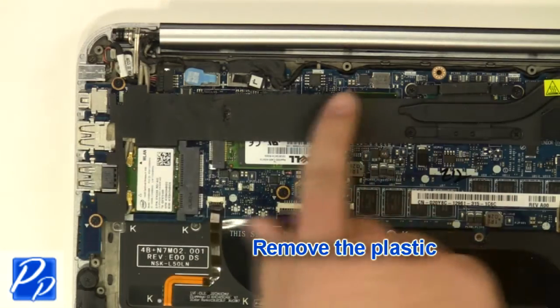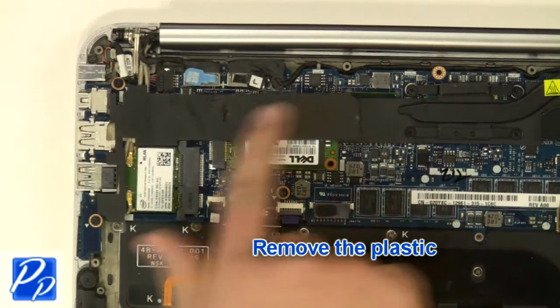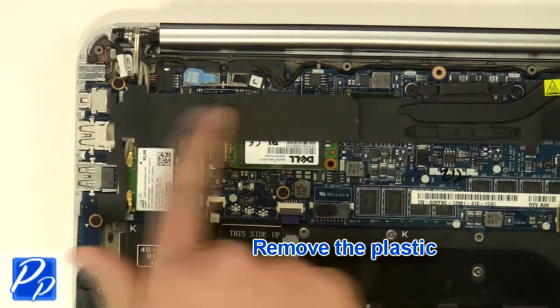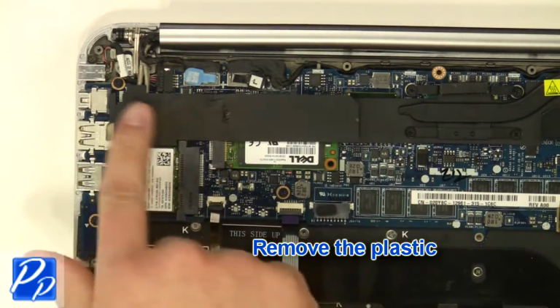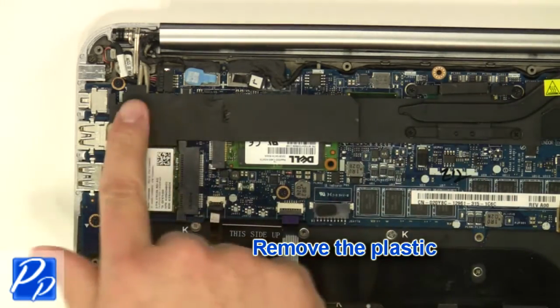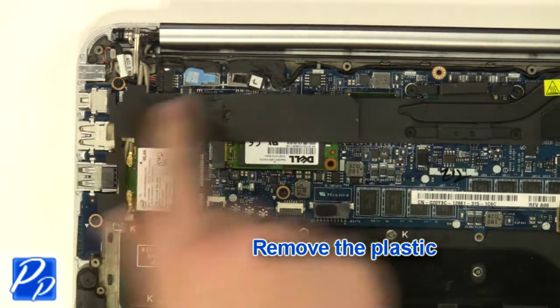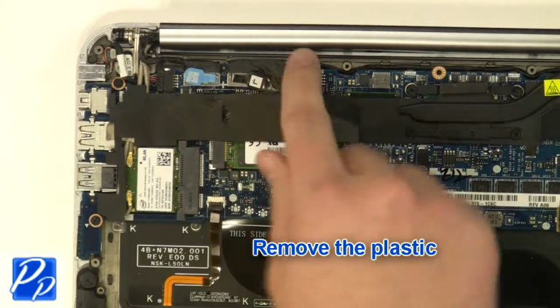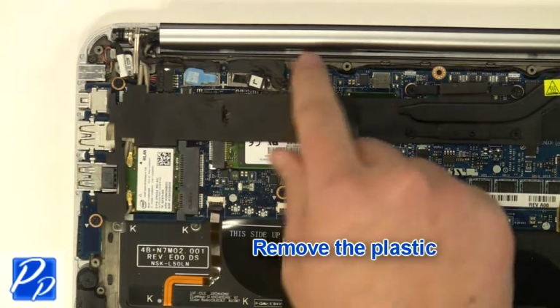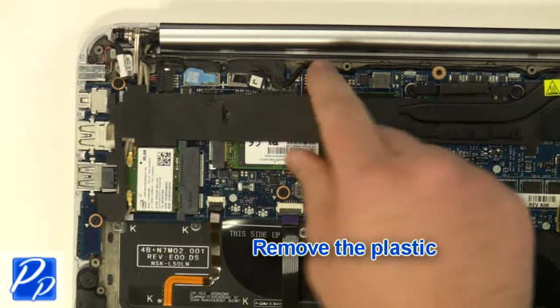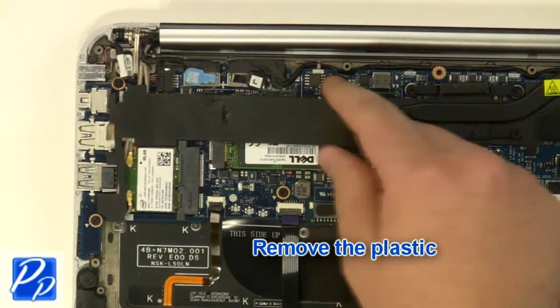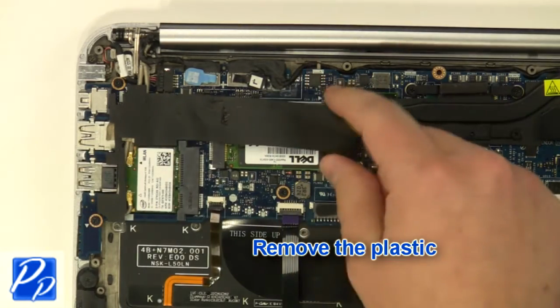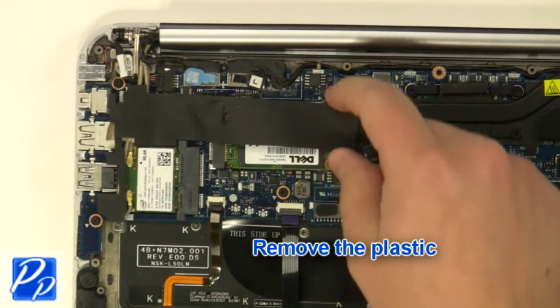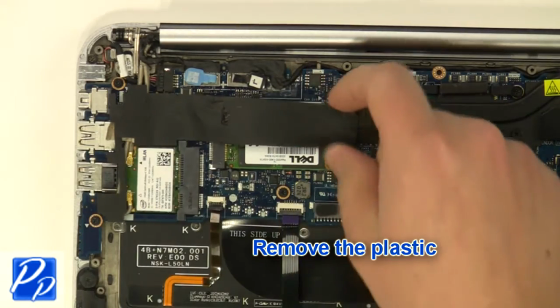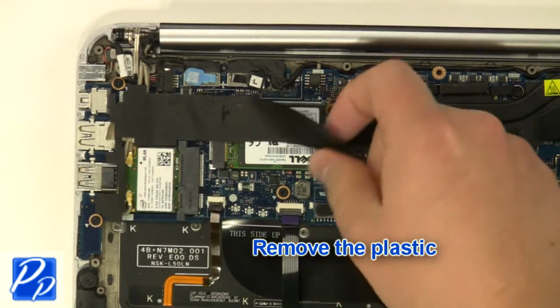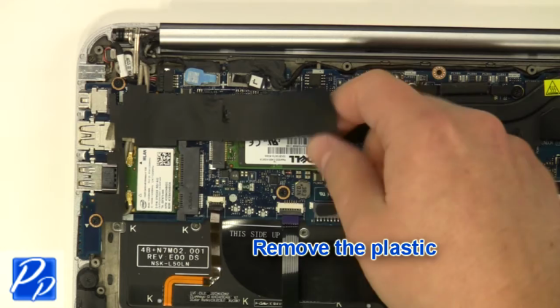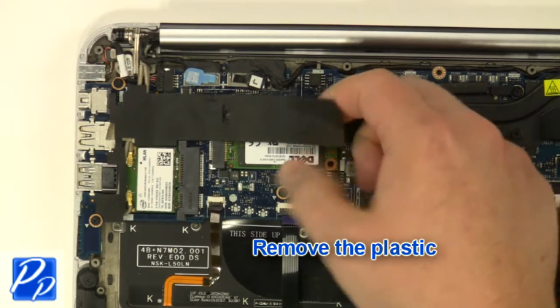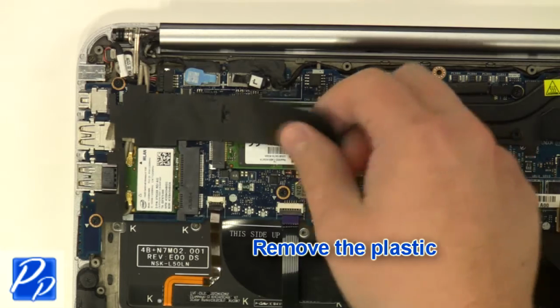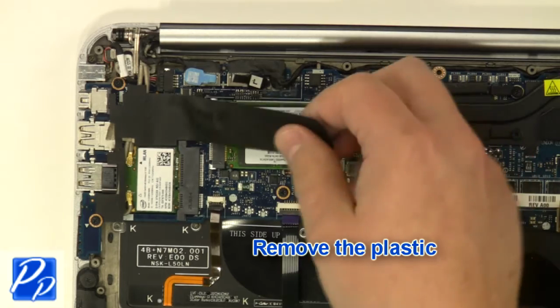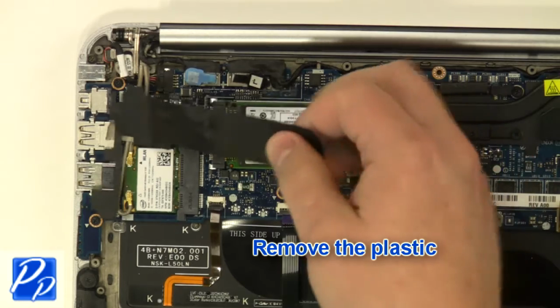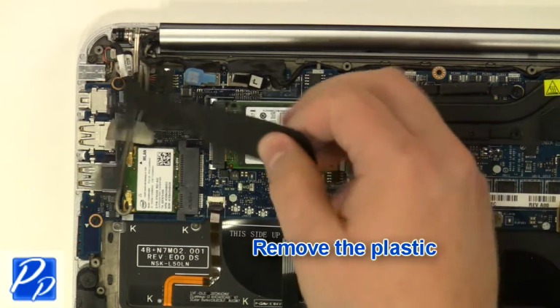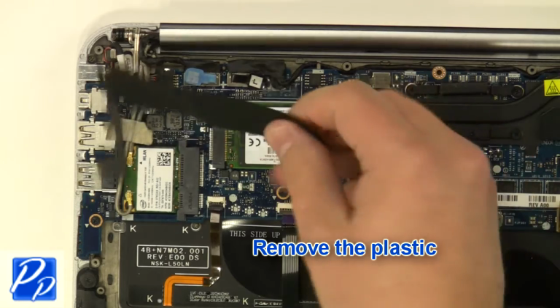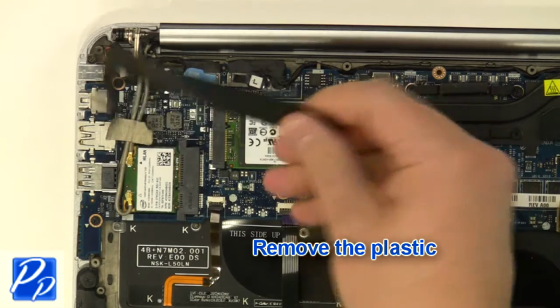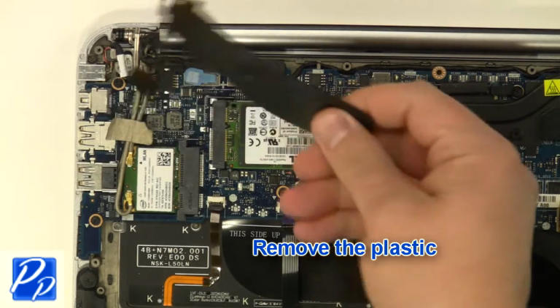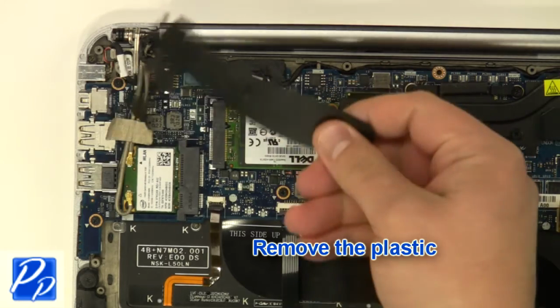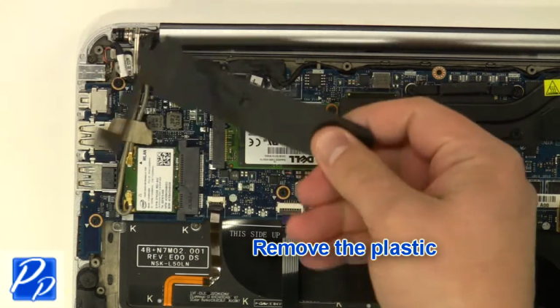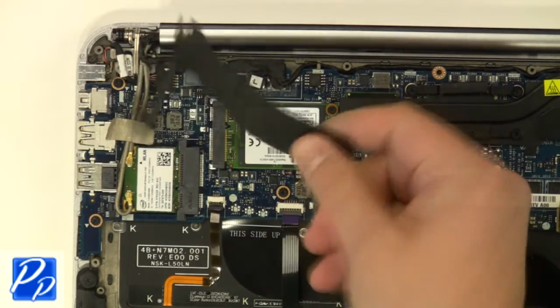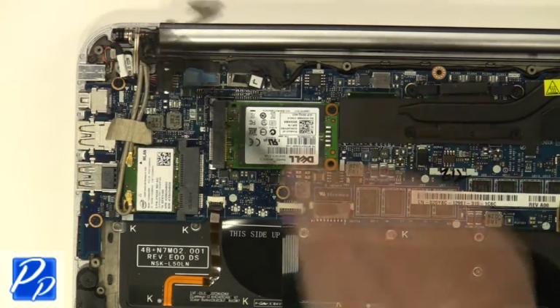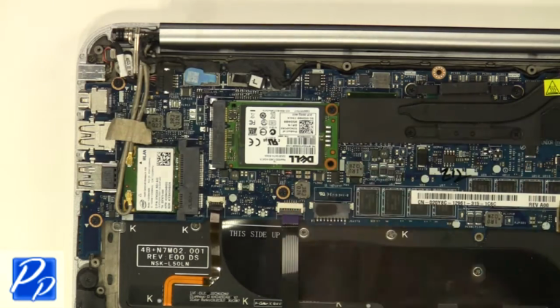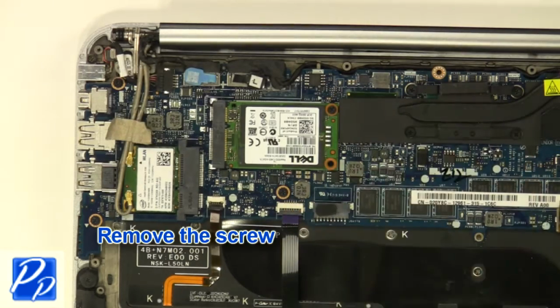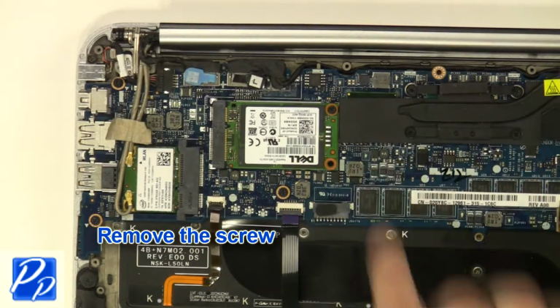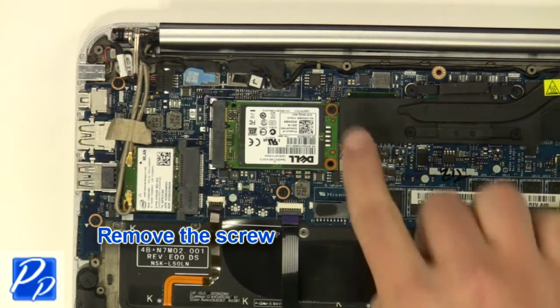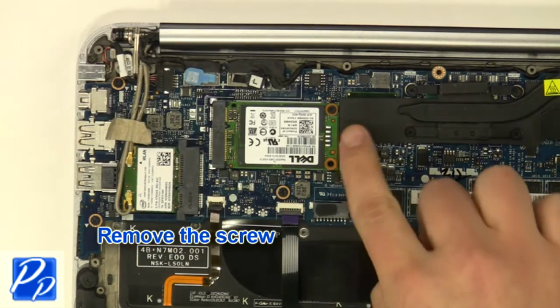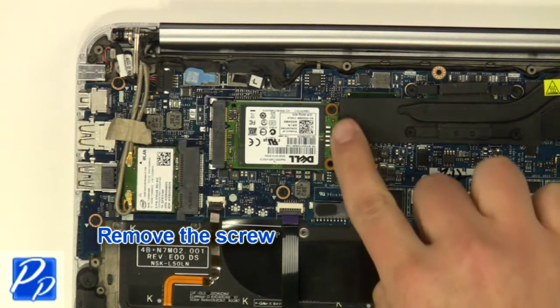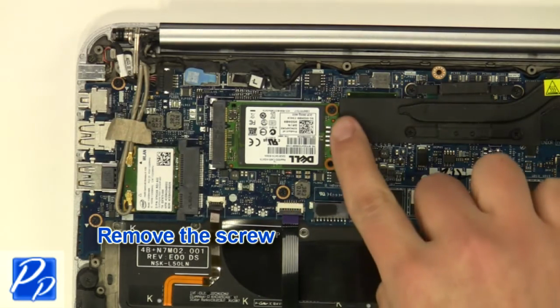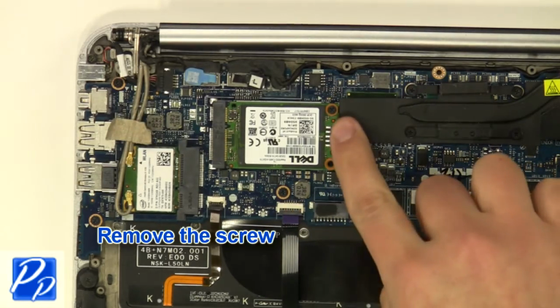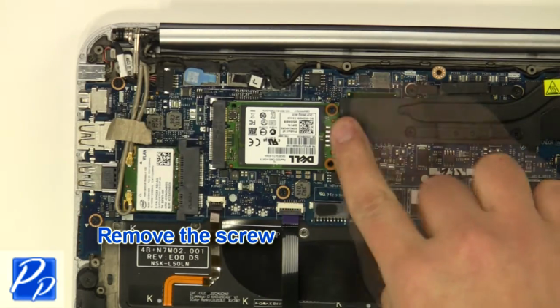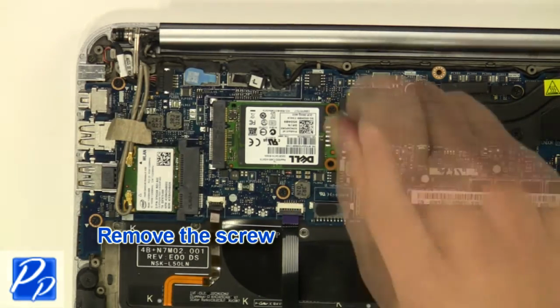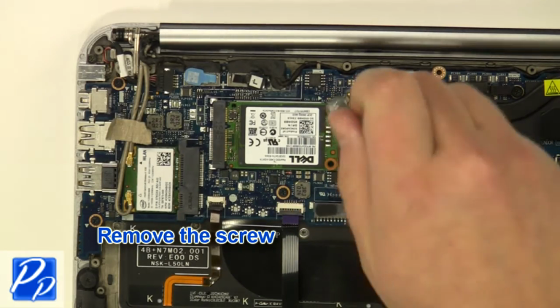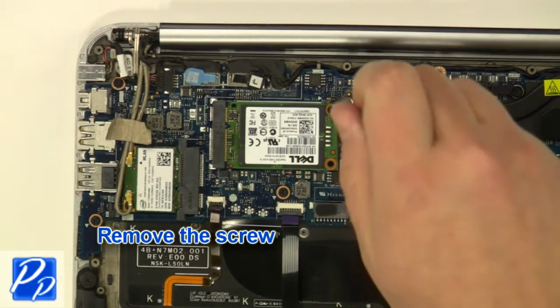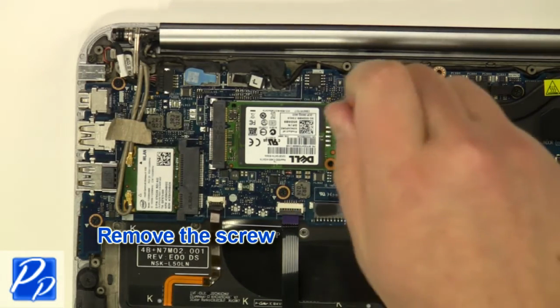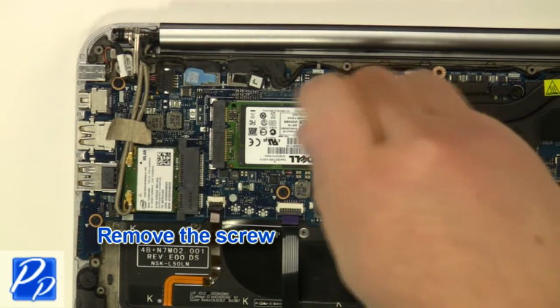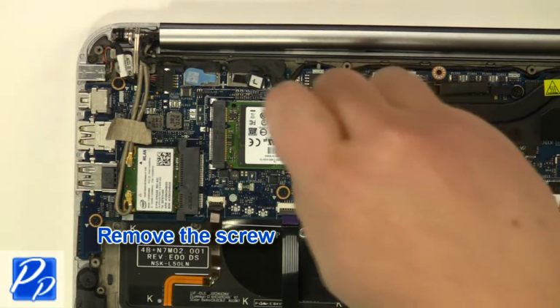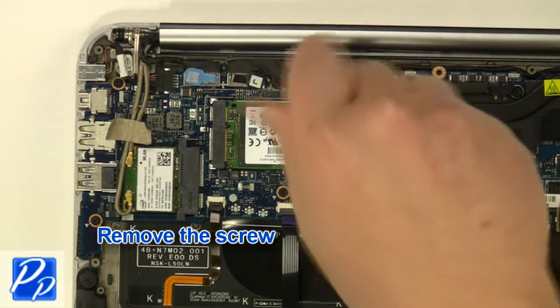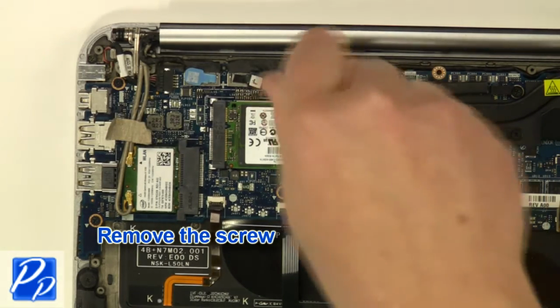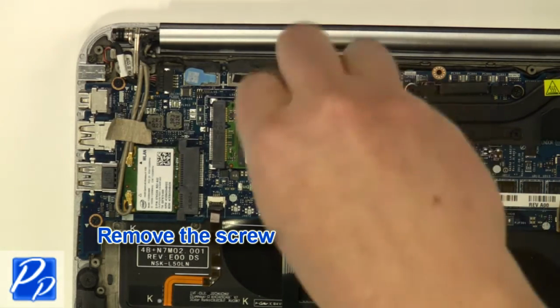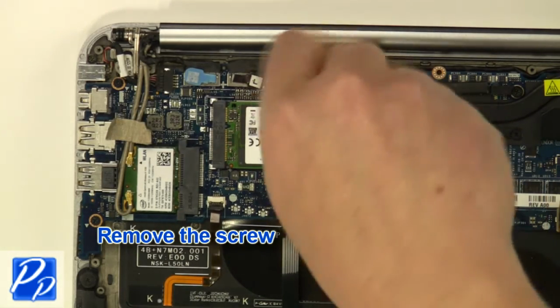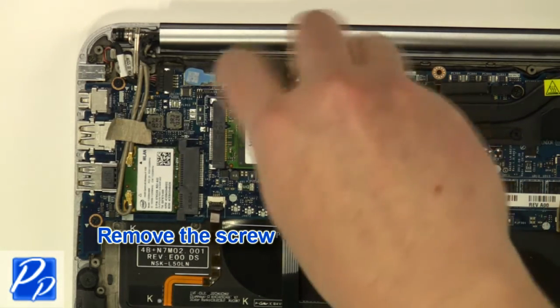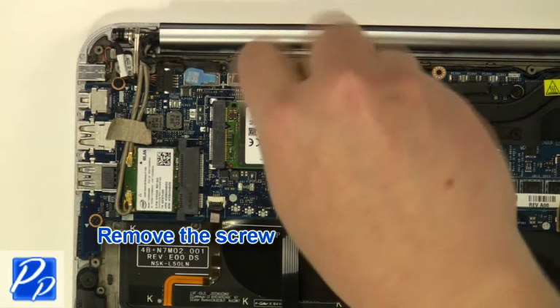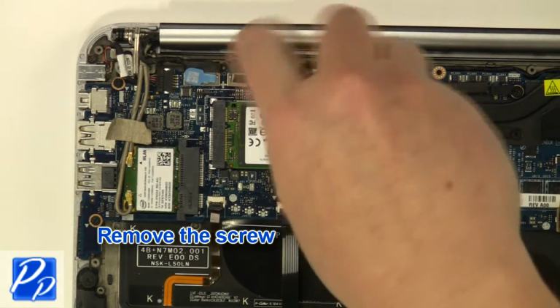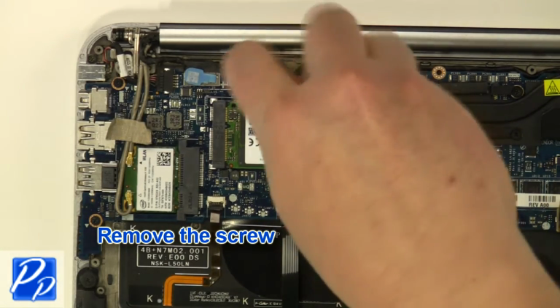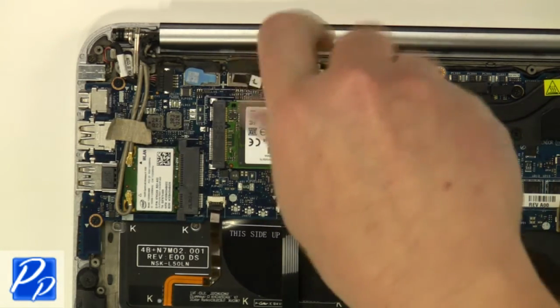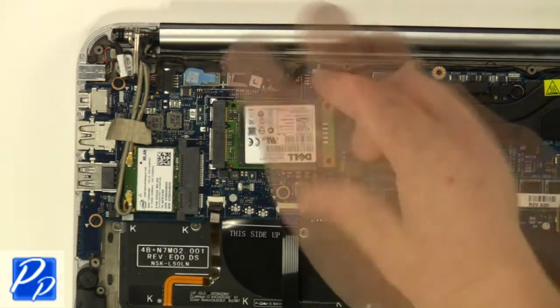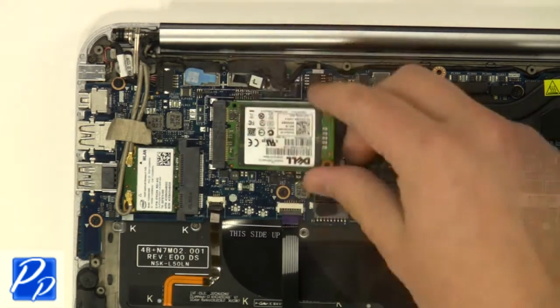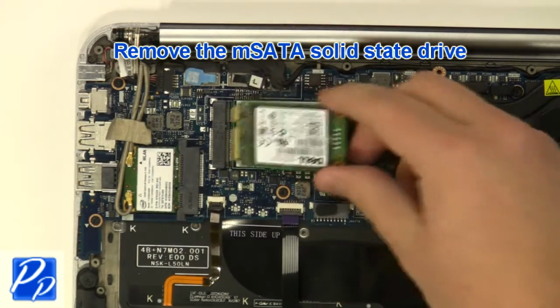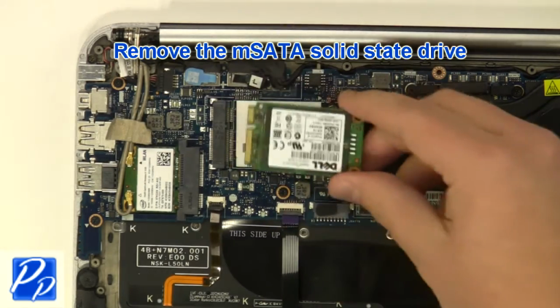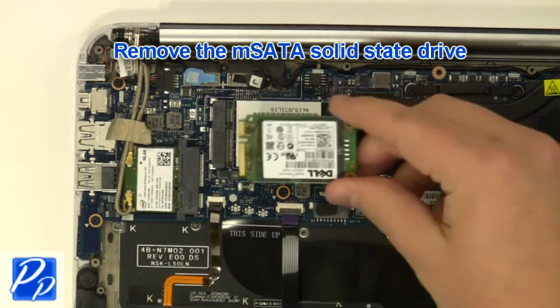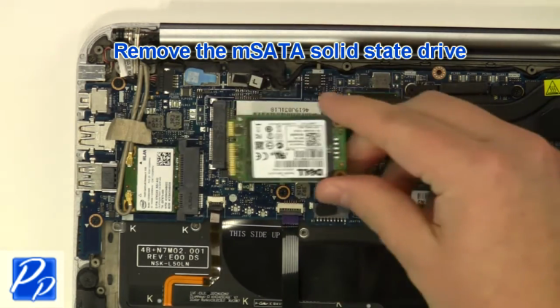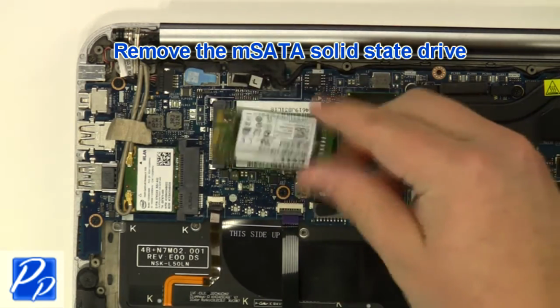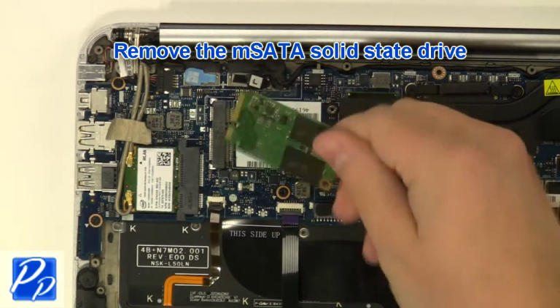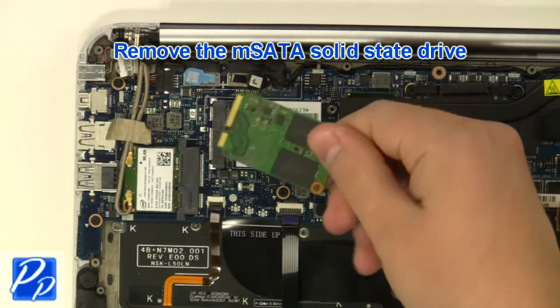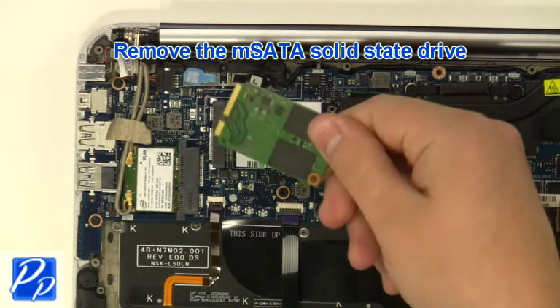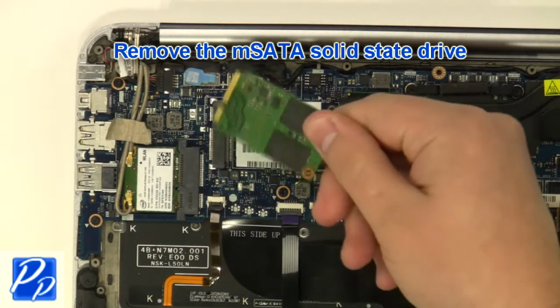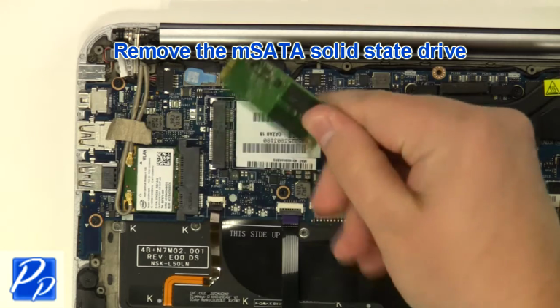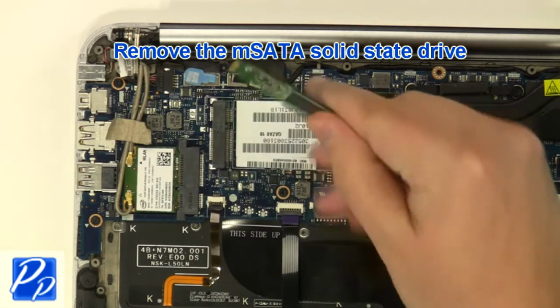Remove the plastic. Remove the screw. Remove the M-SATA solid-state drive.